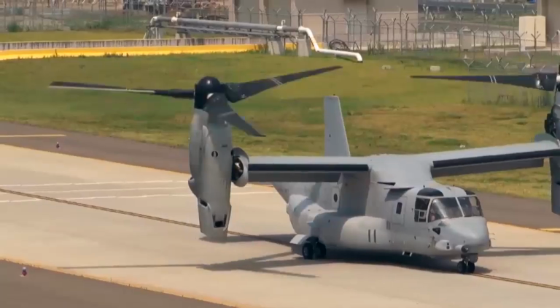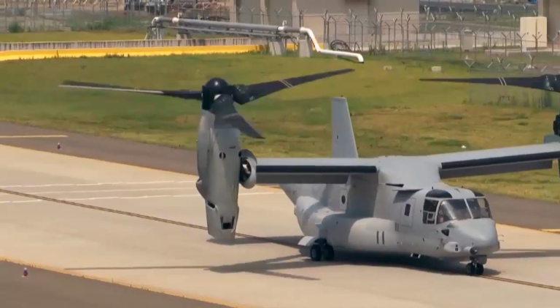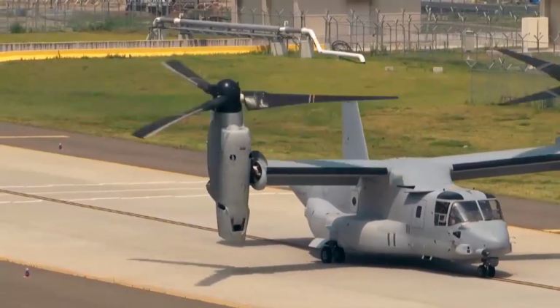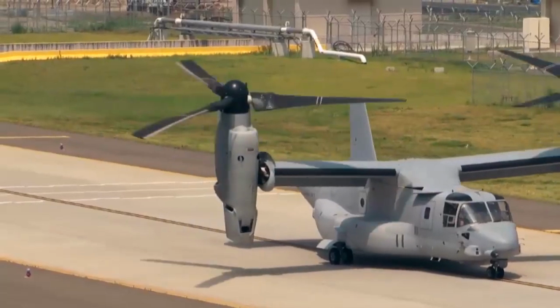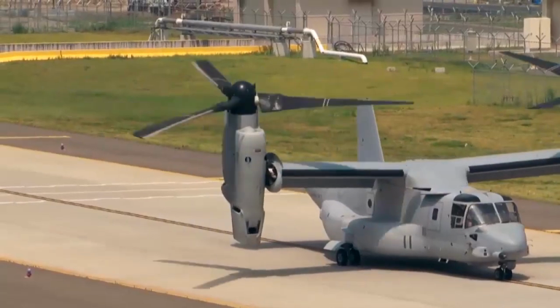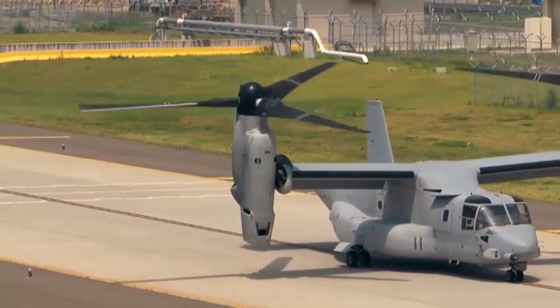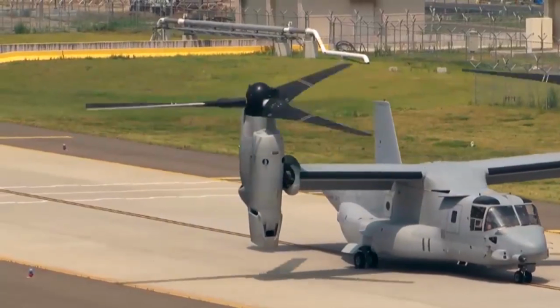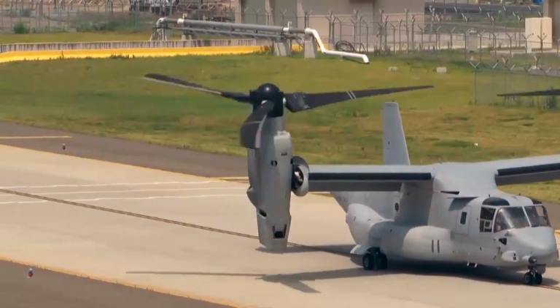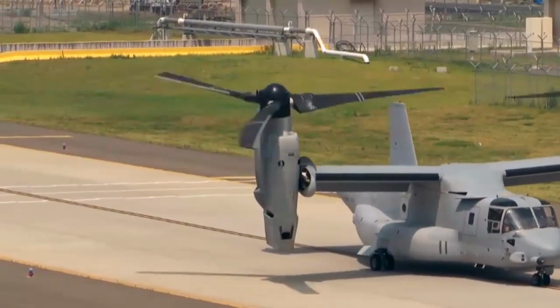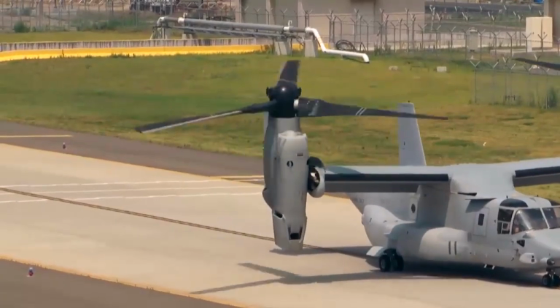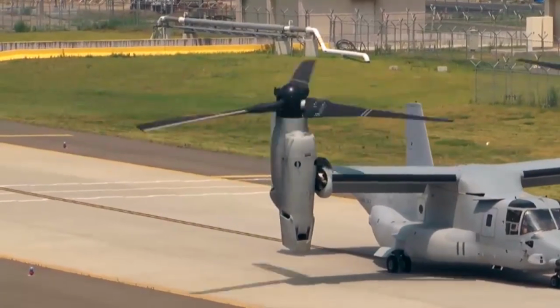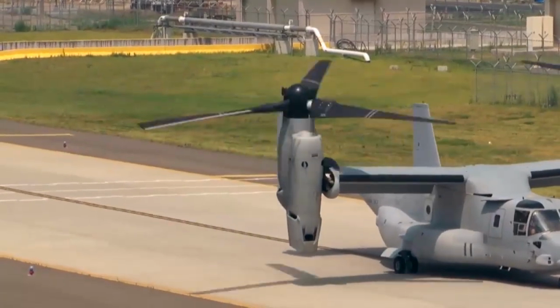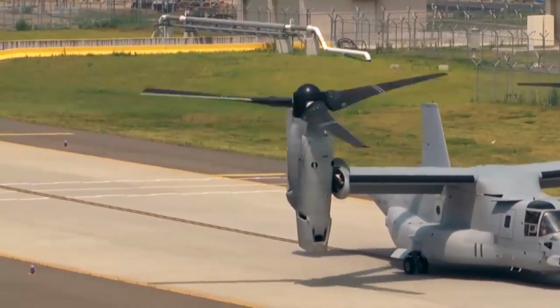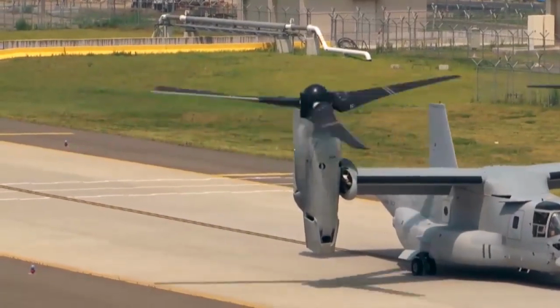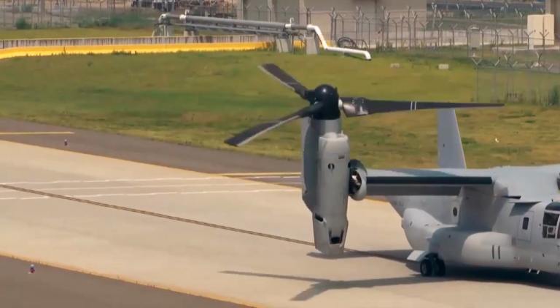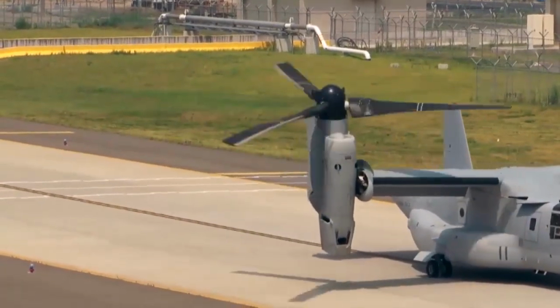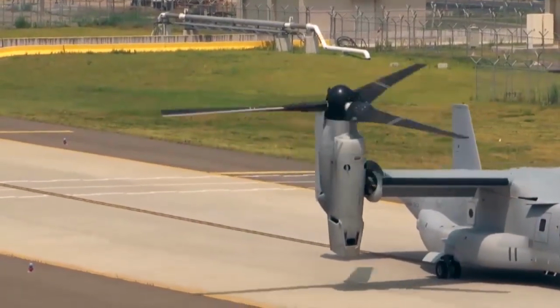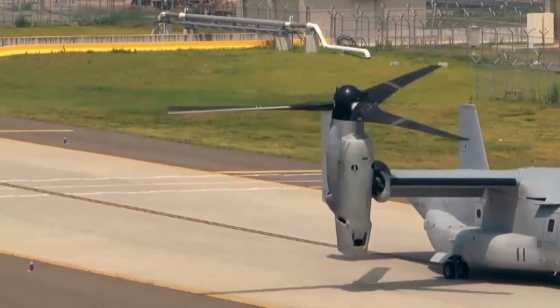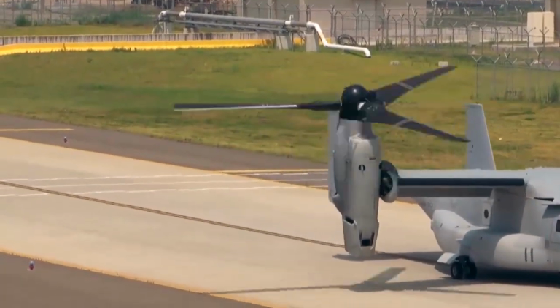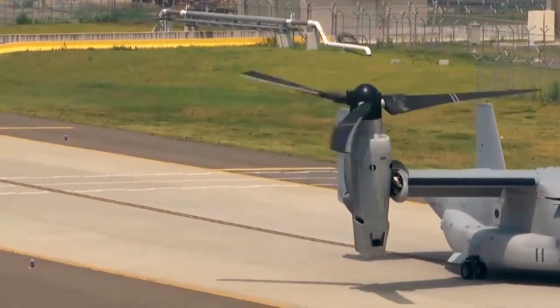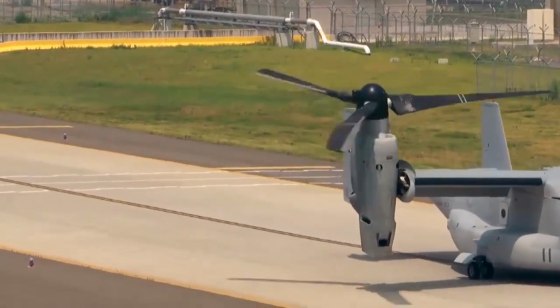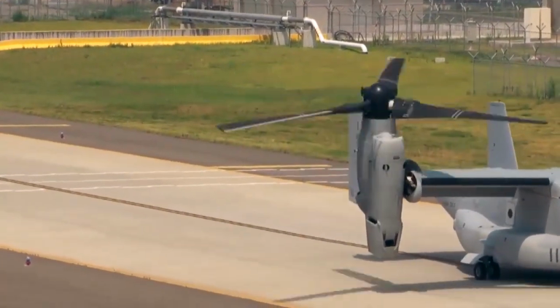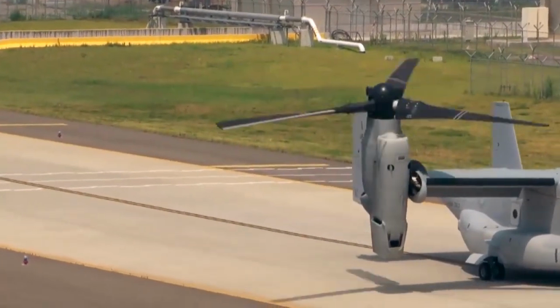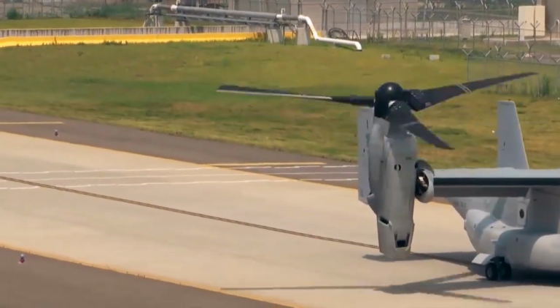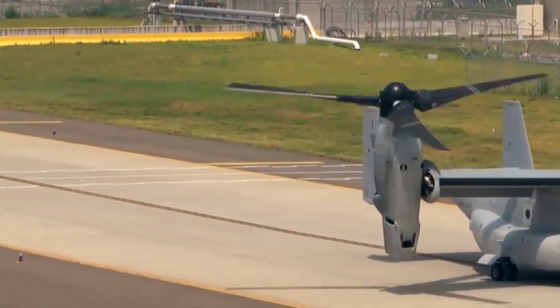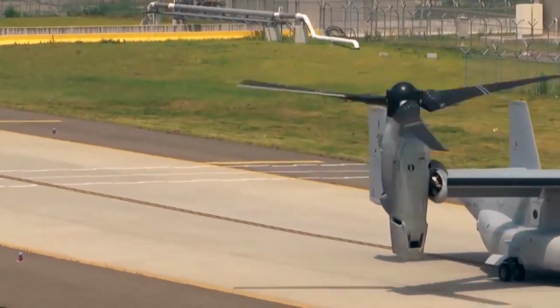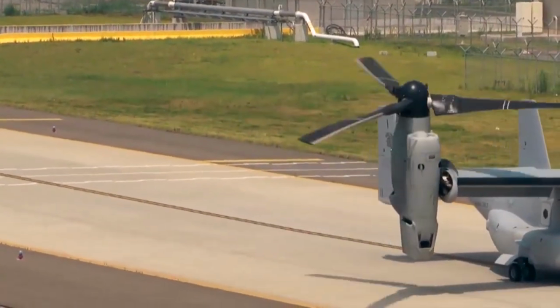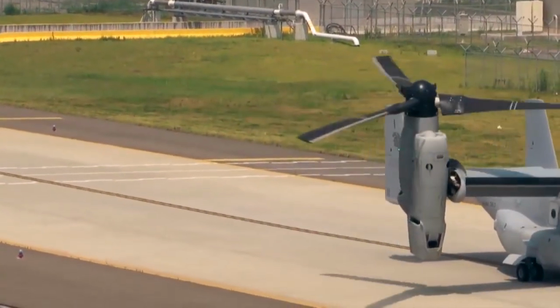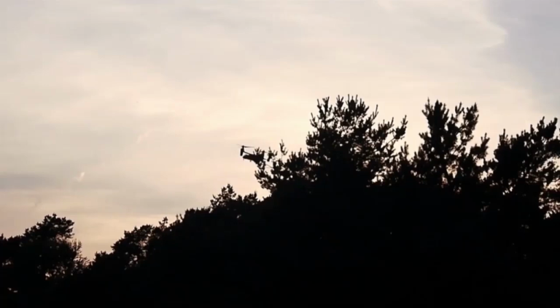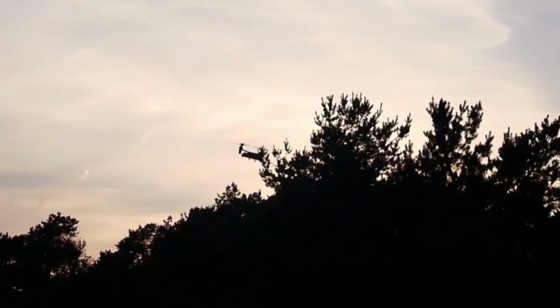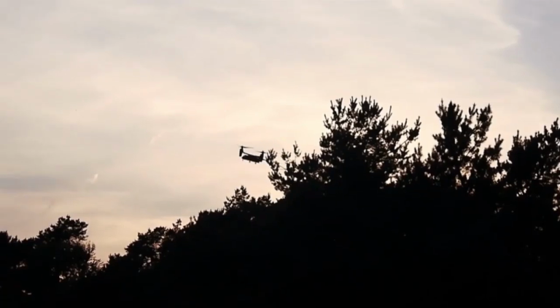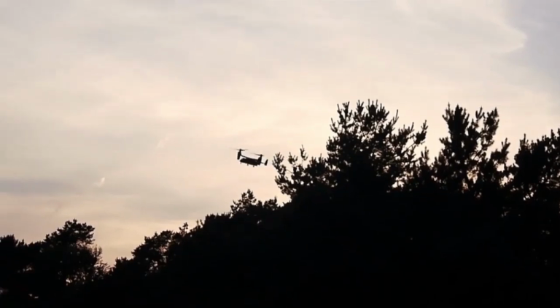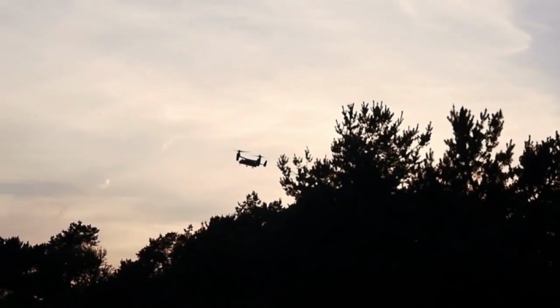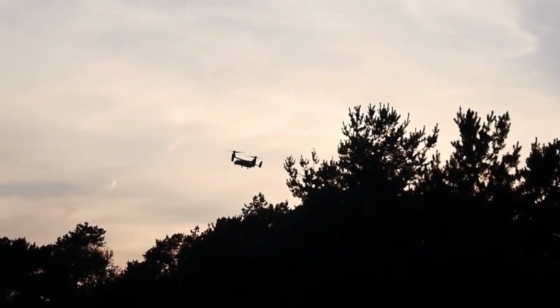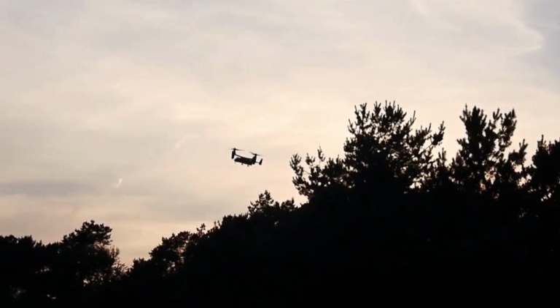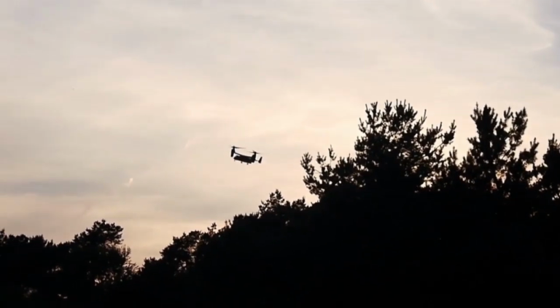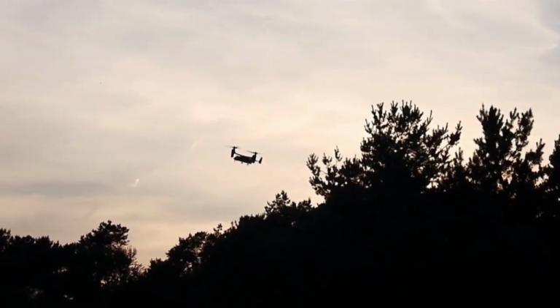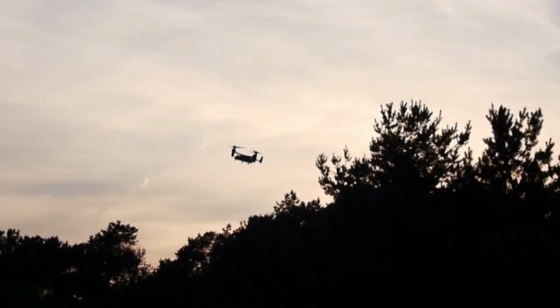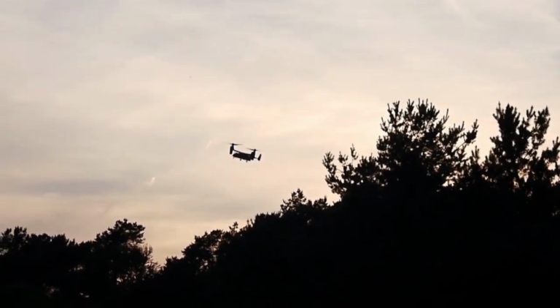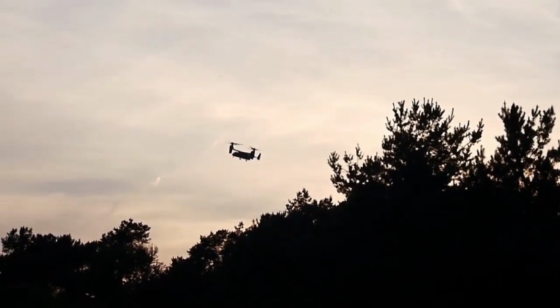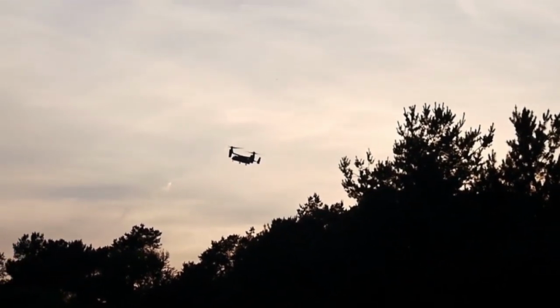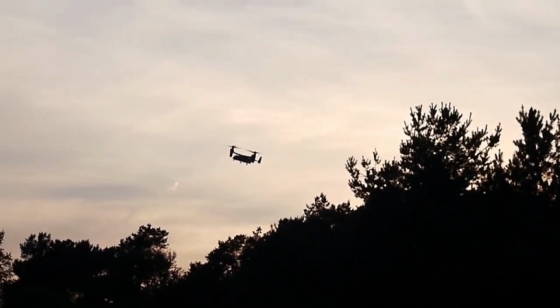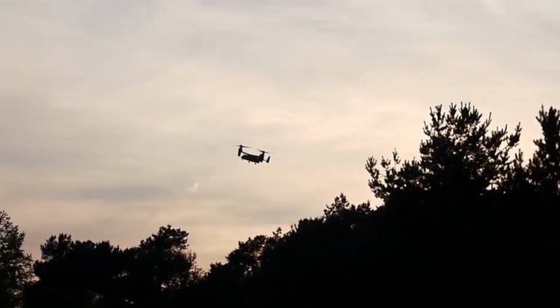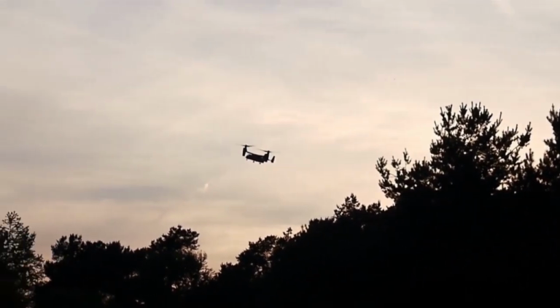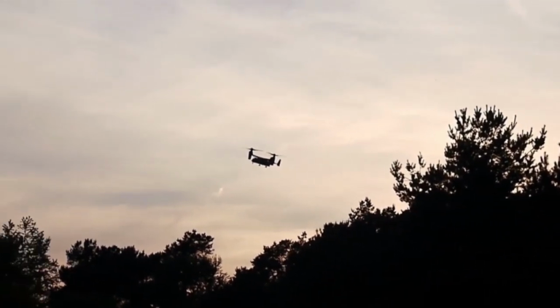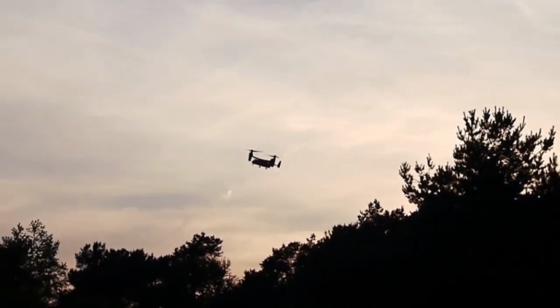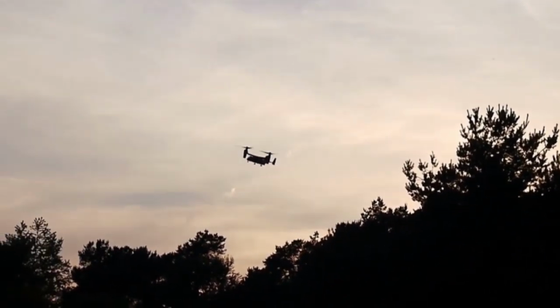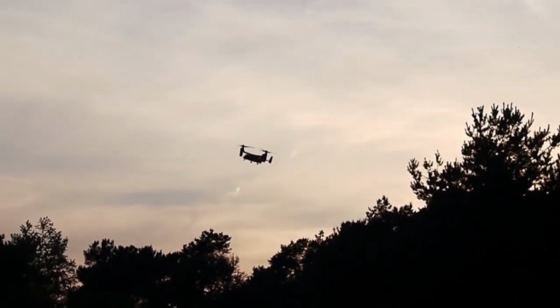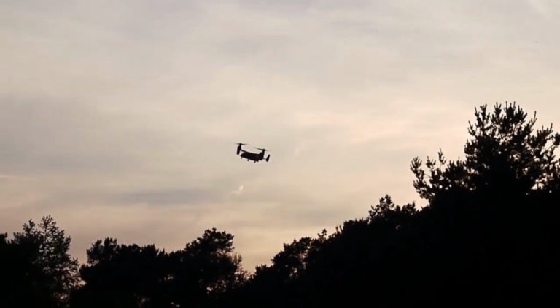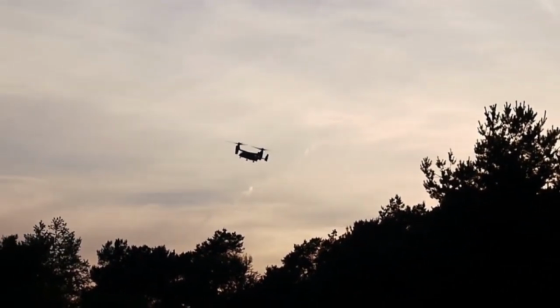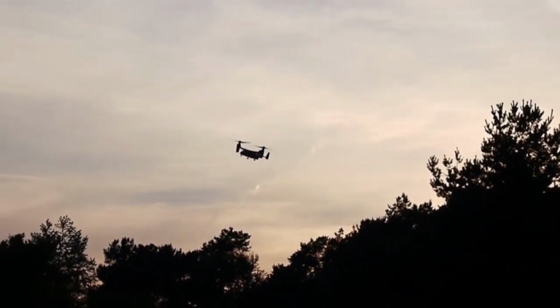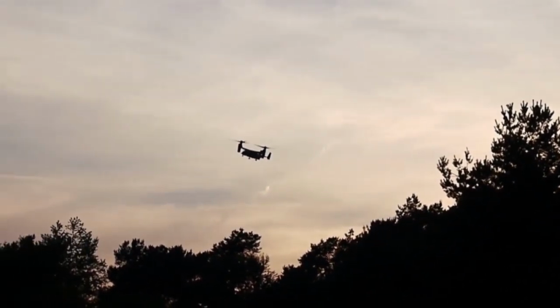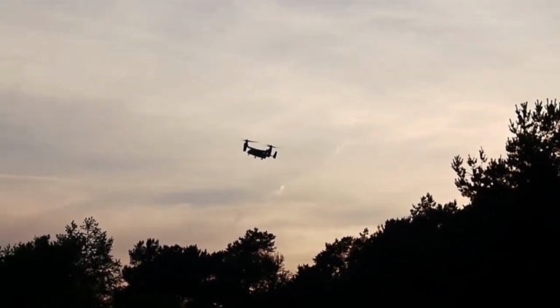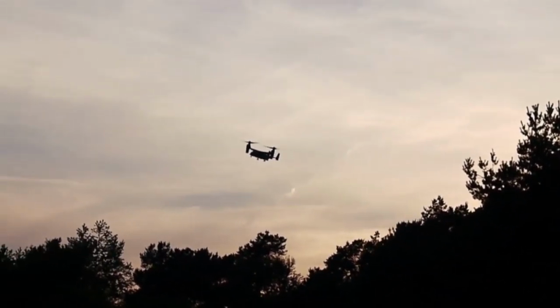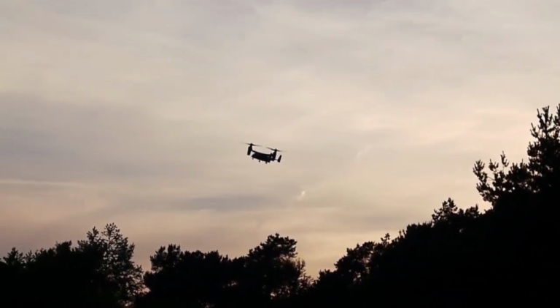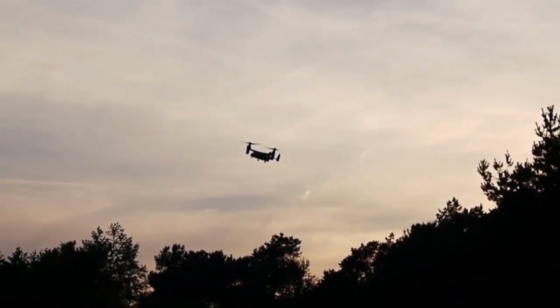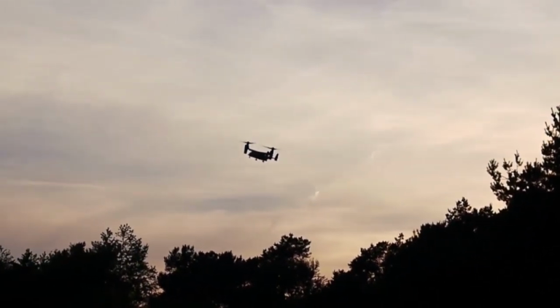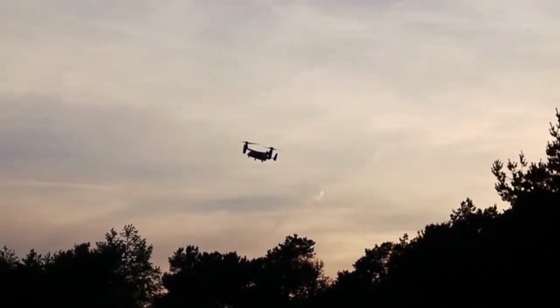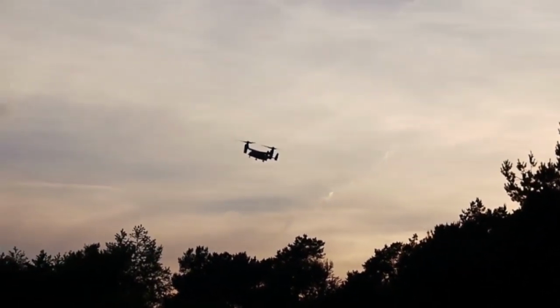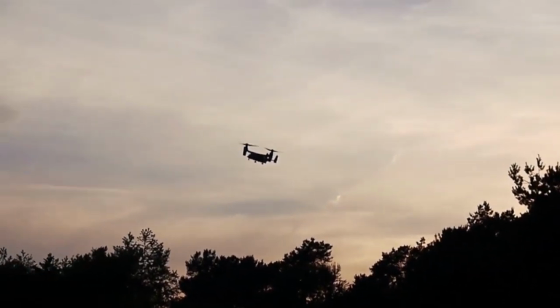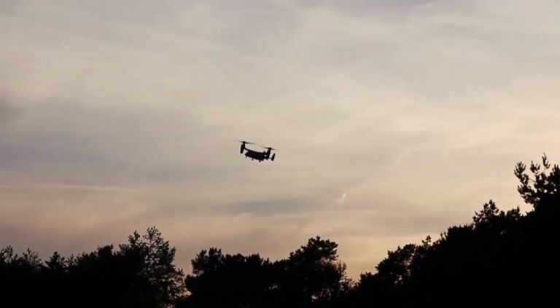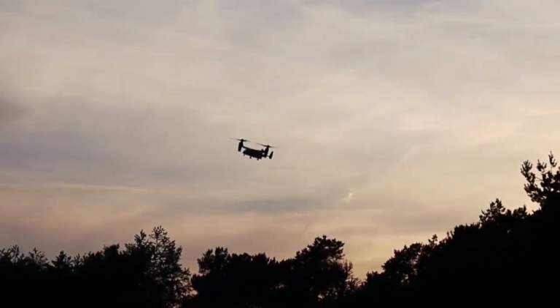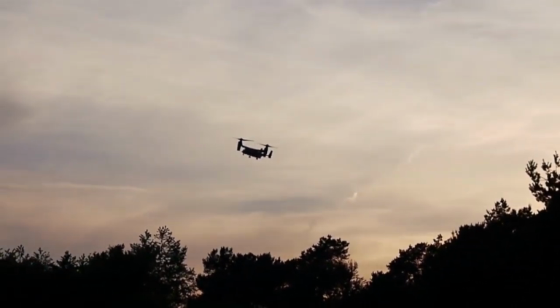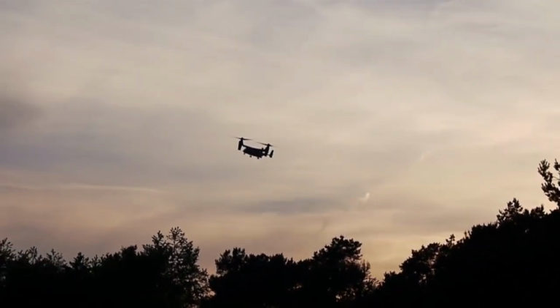The V-22 brings a whole lot of capability to the Marine Corps specifically, but really to every service that's out there. You can get anywhere you need to go, and you need to get there quickly.